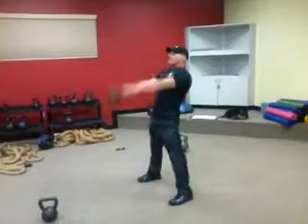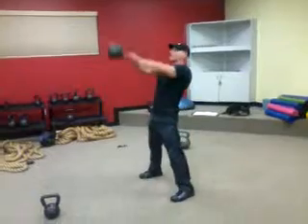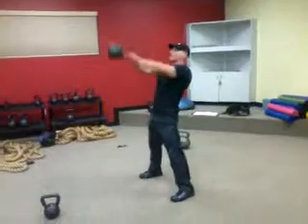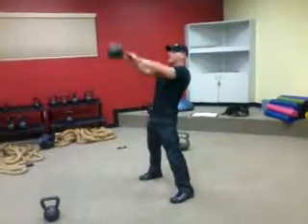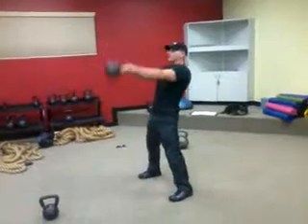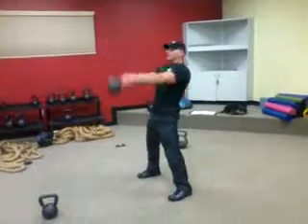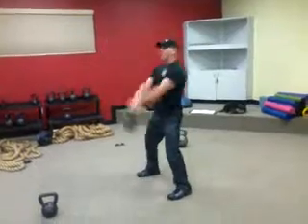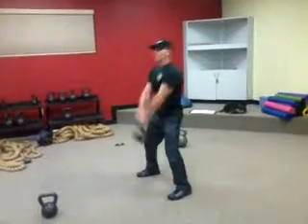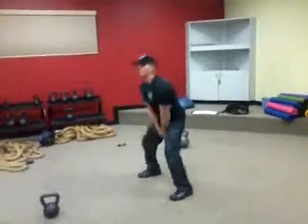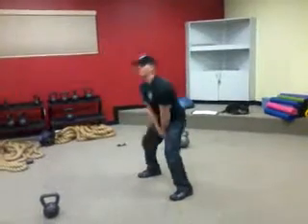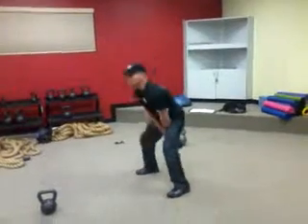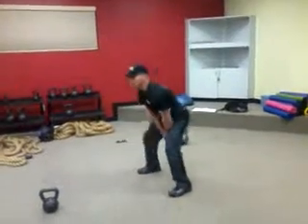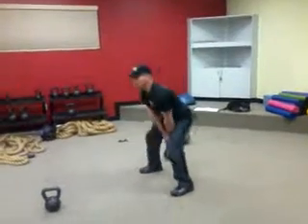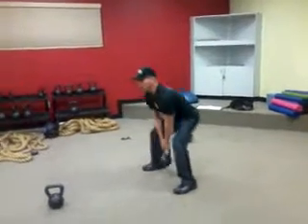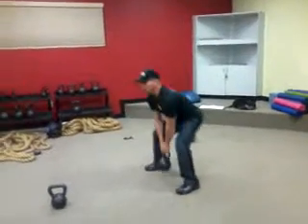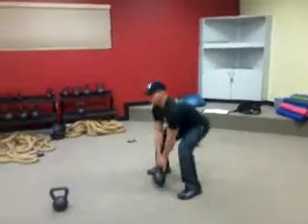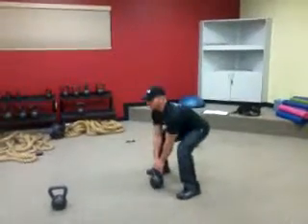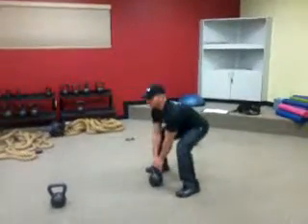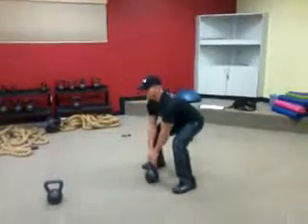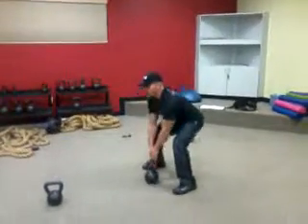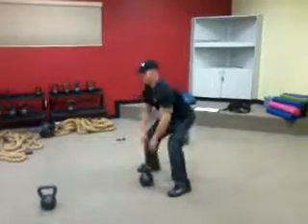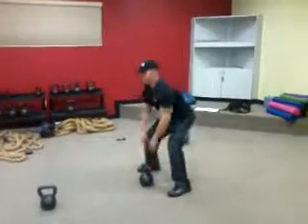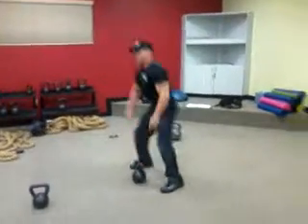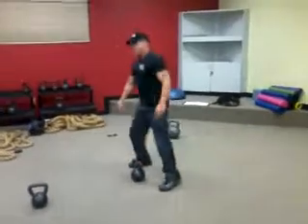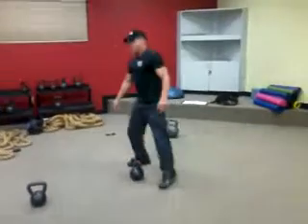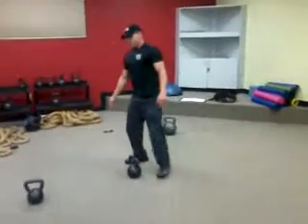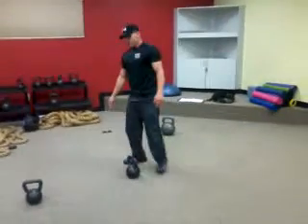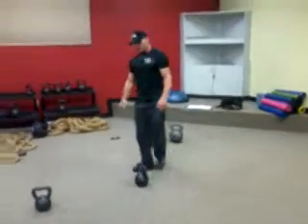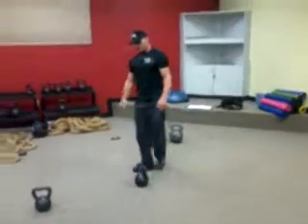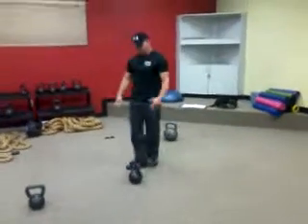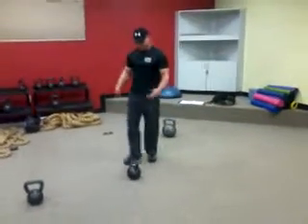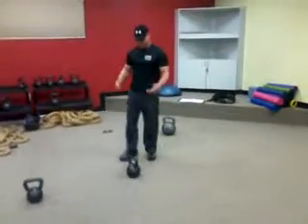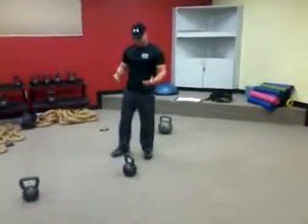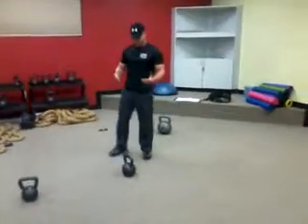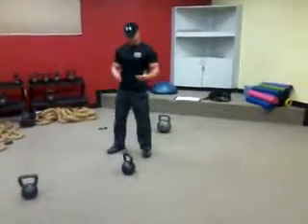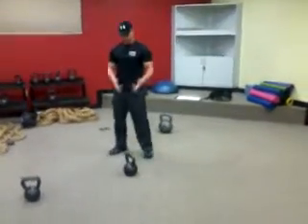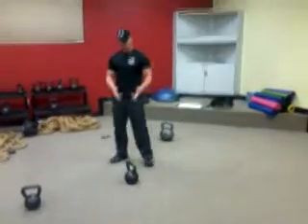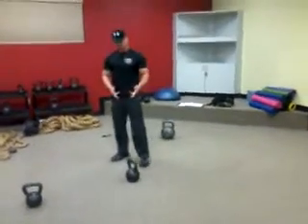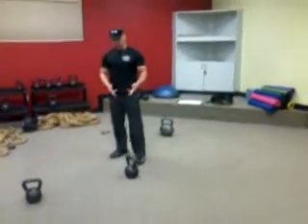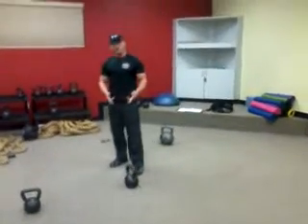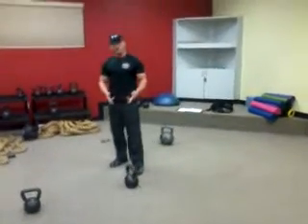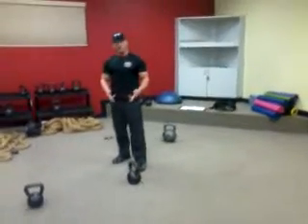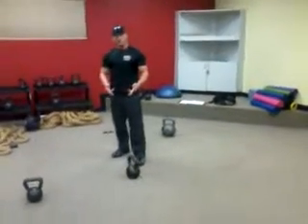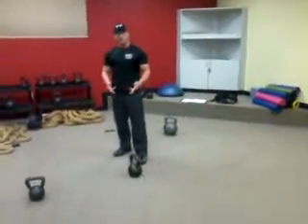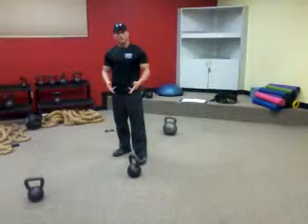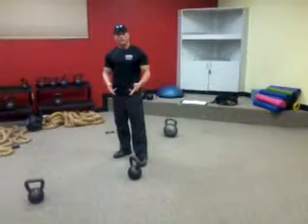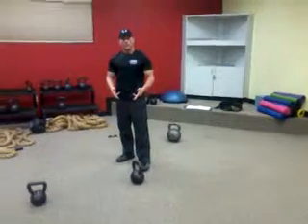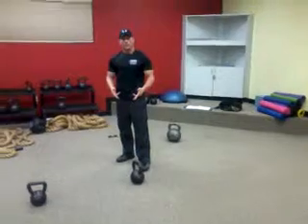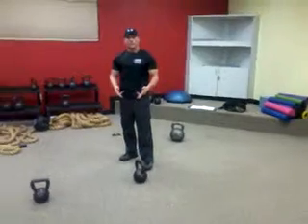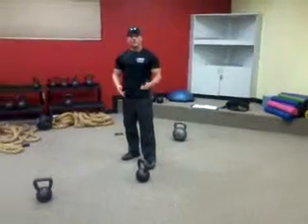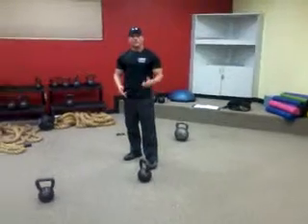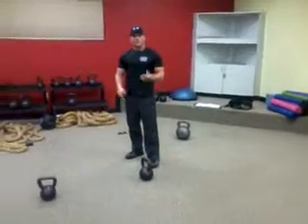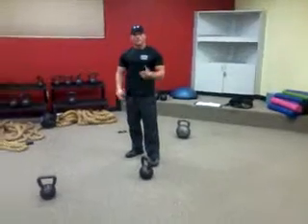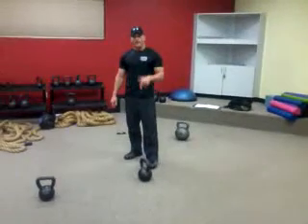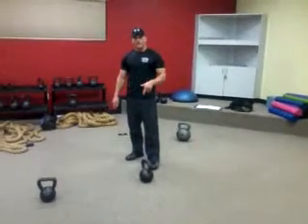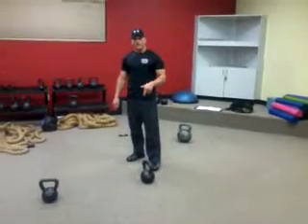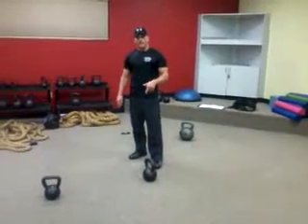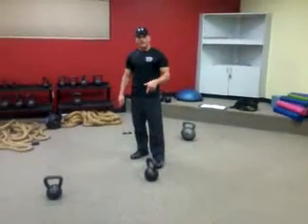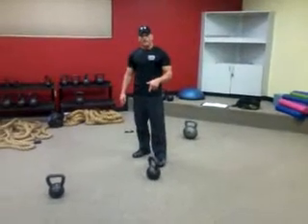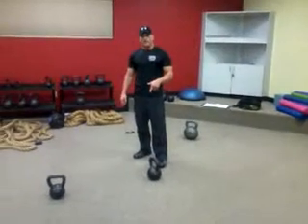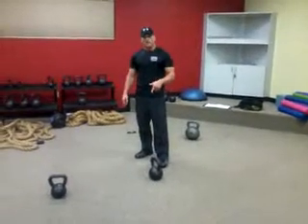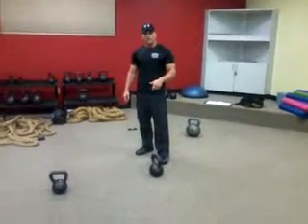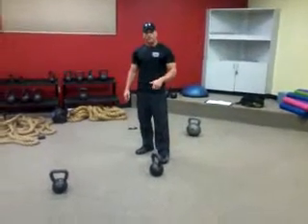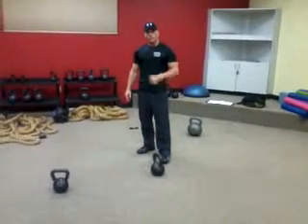Be sure to breathe, set it down with good posture — that's your kettlebell swing, and that's your workout tip of the week.